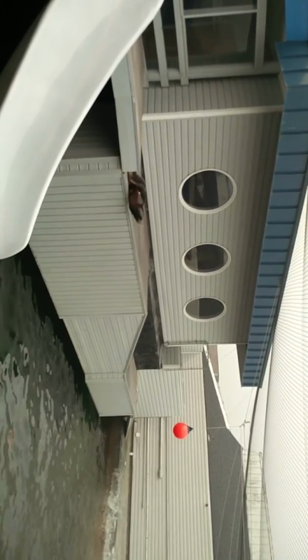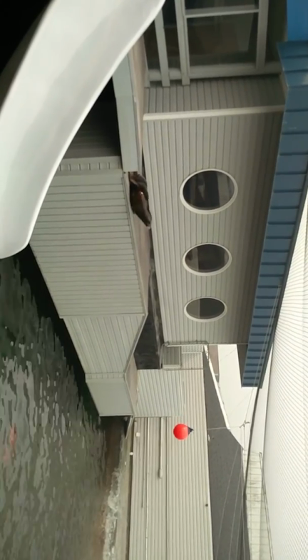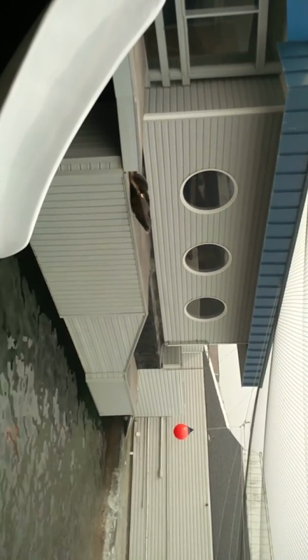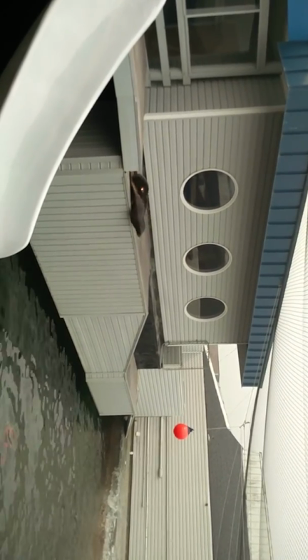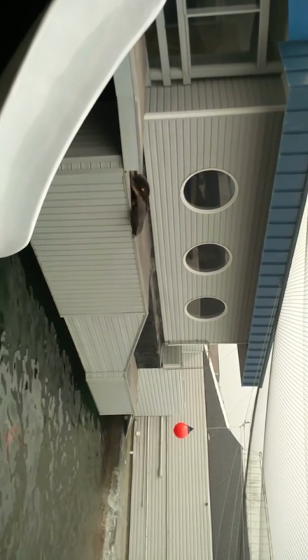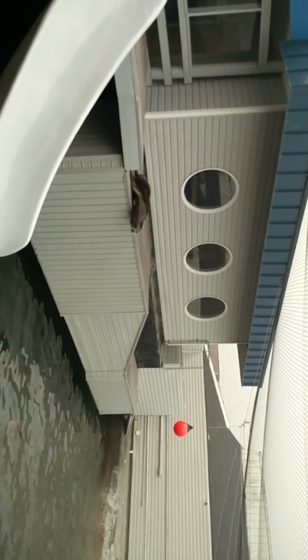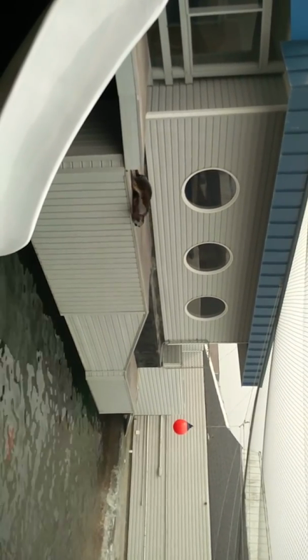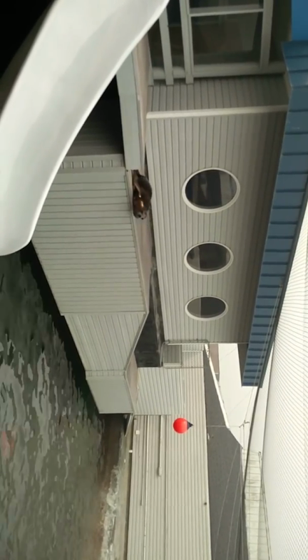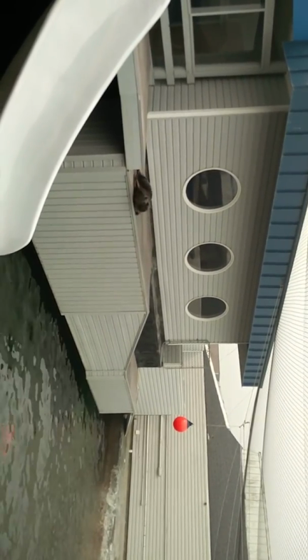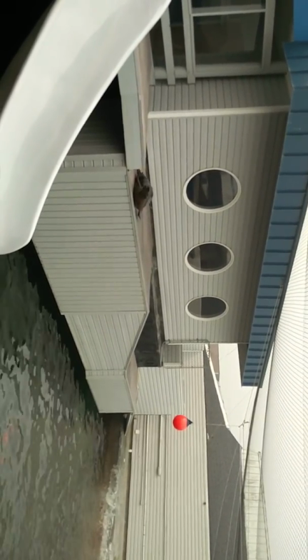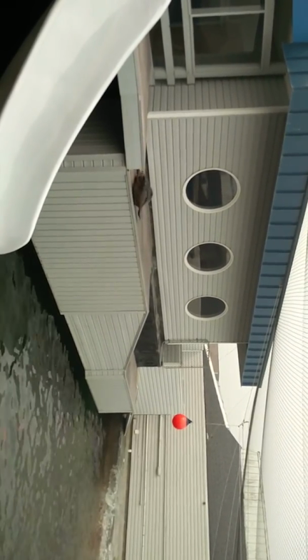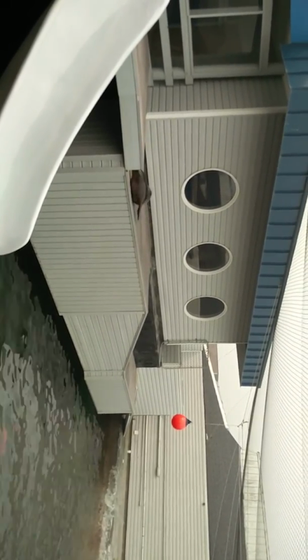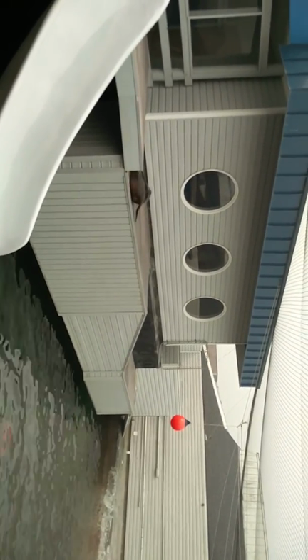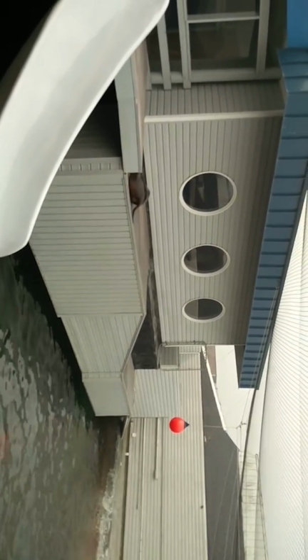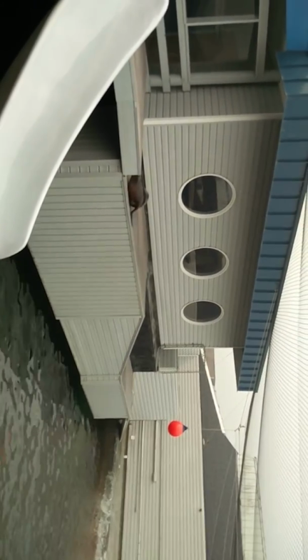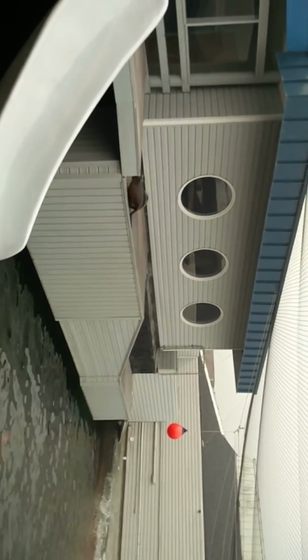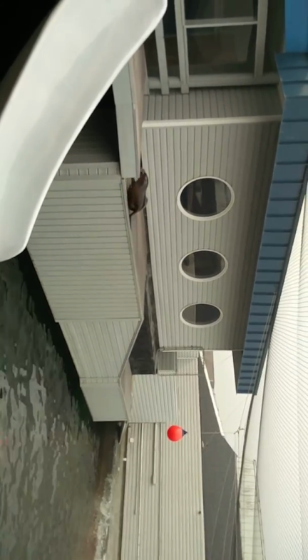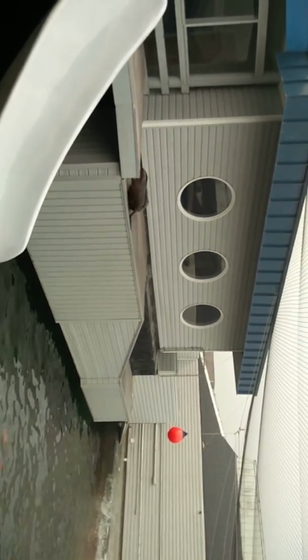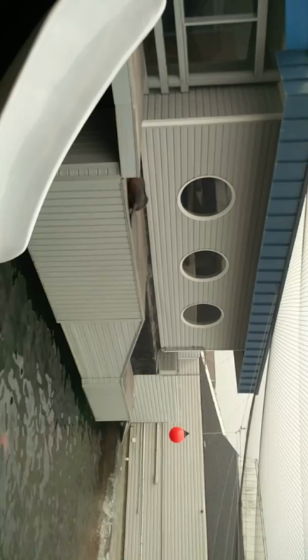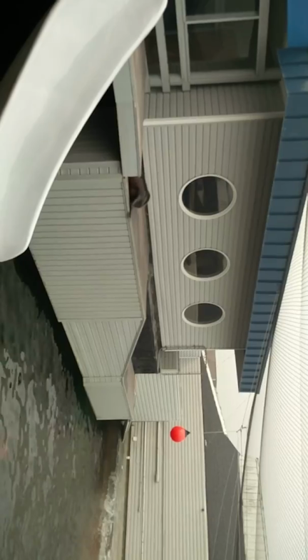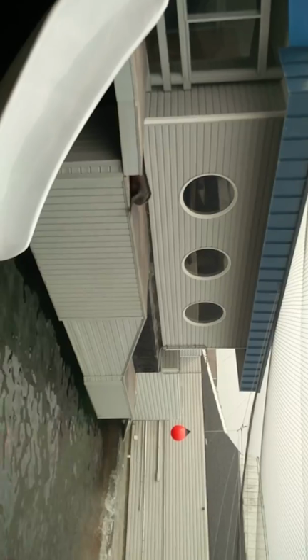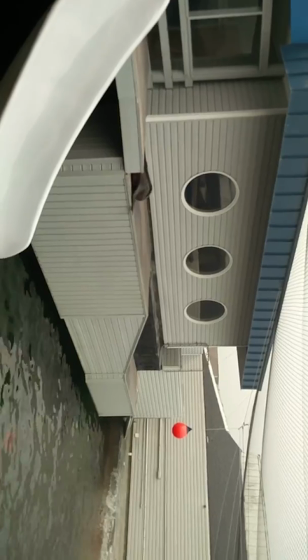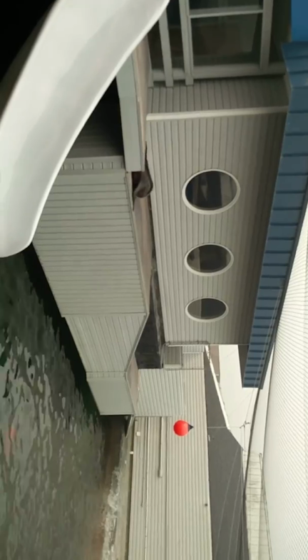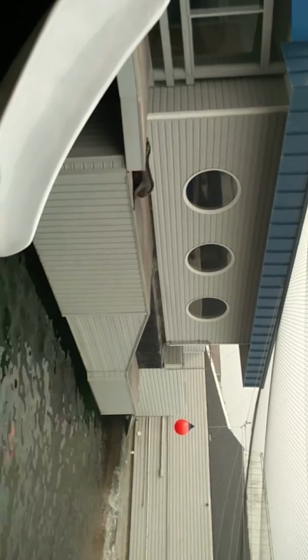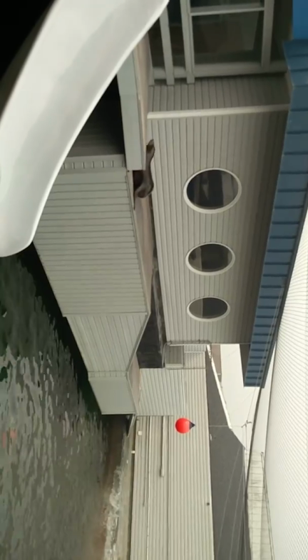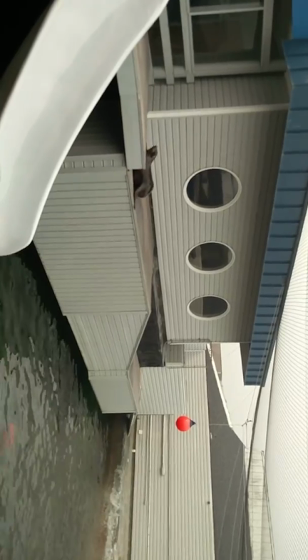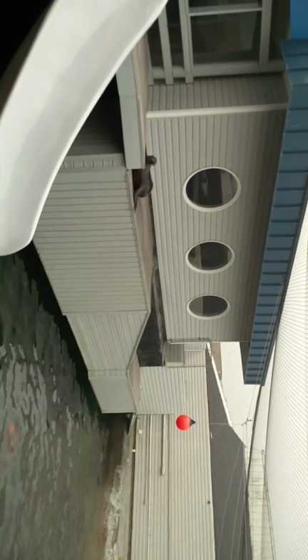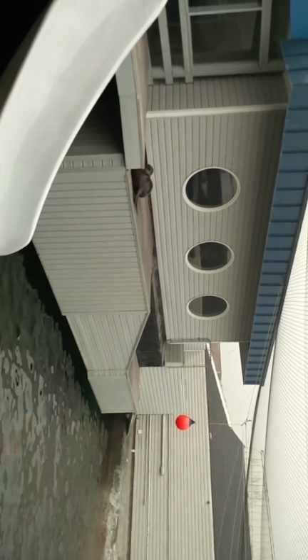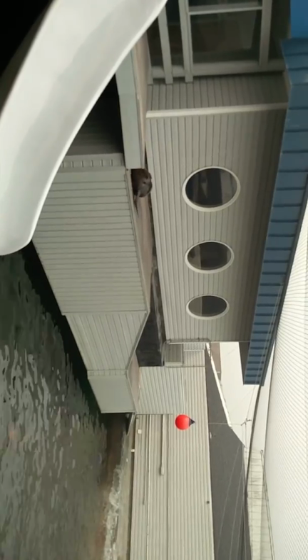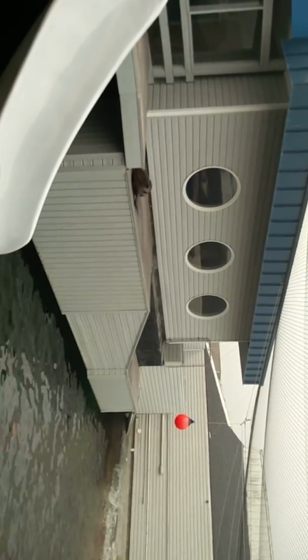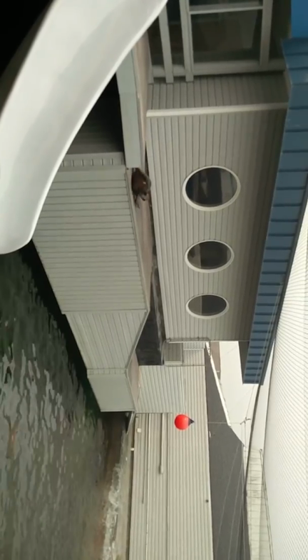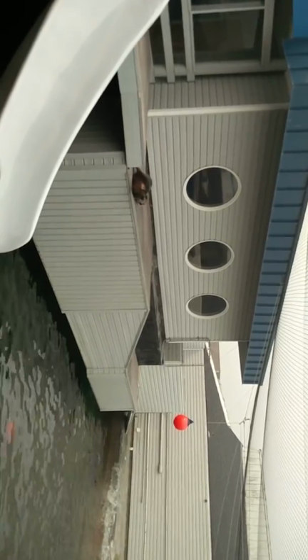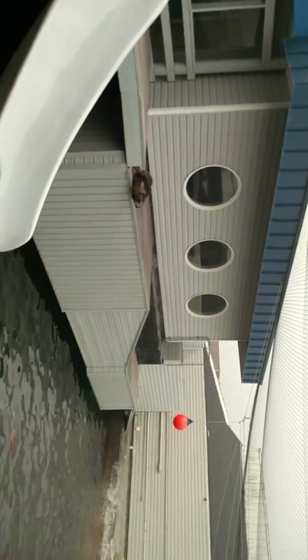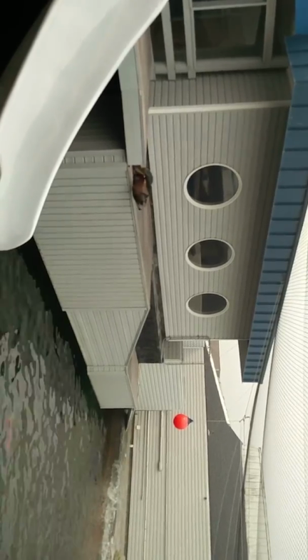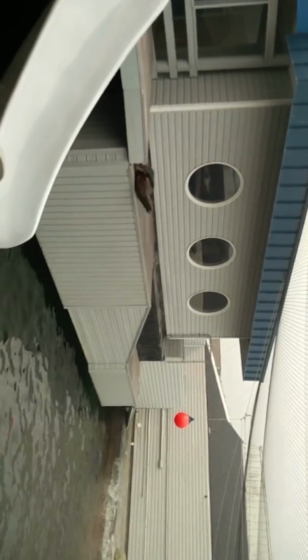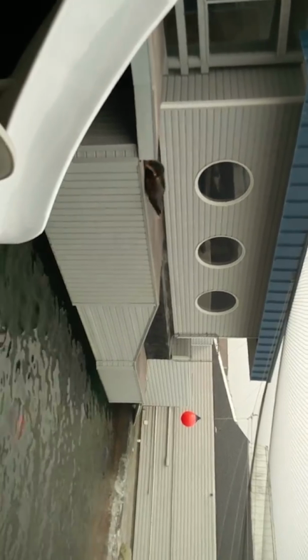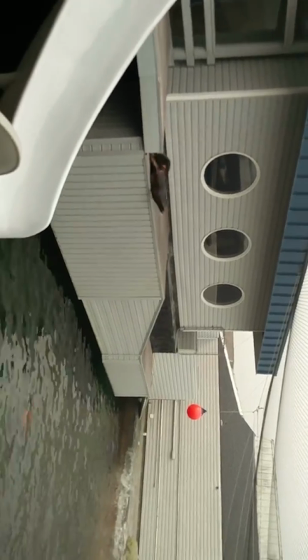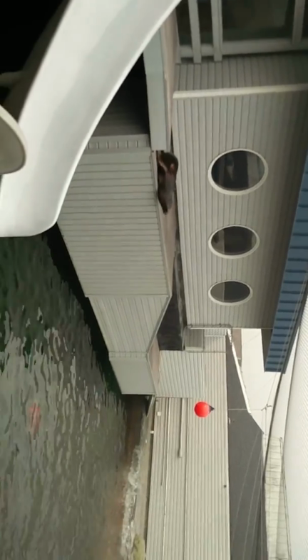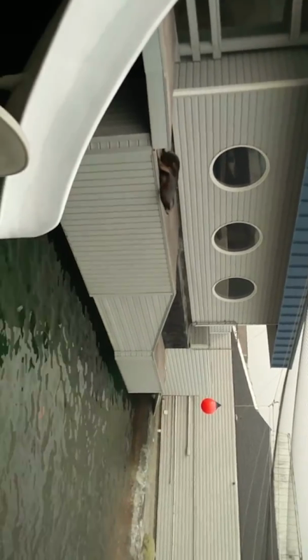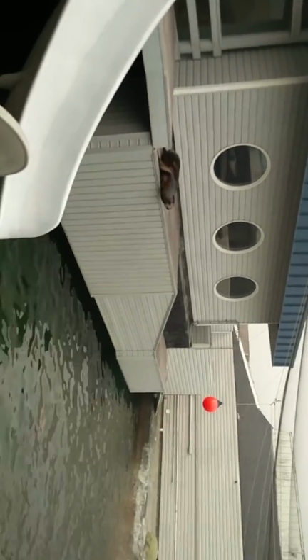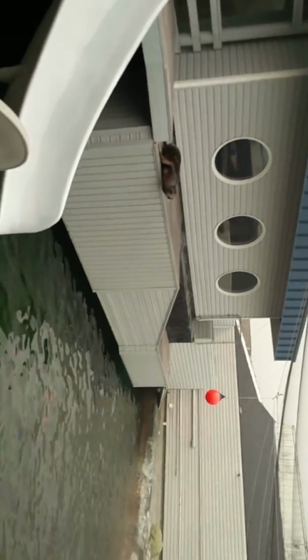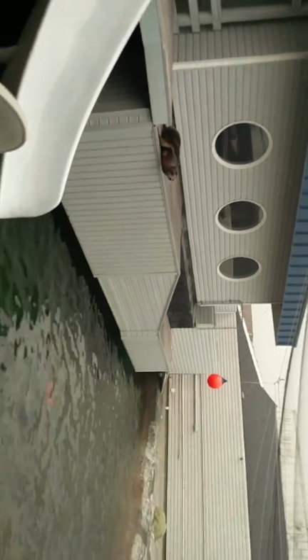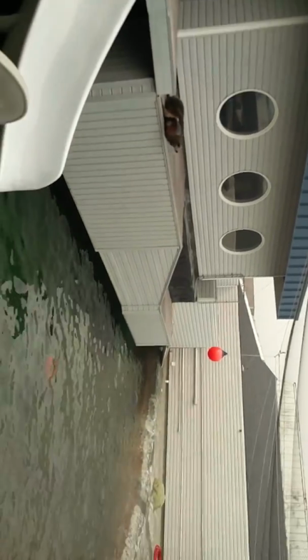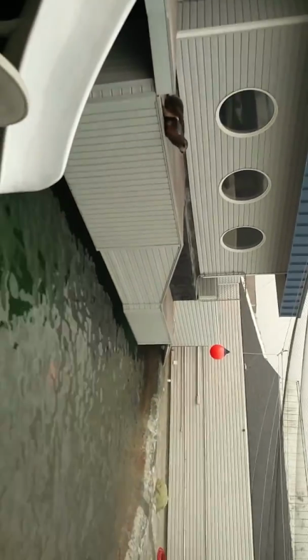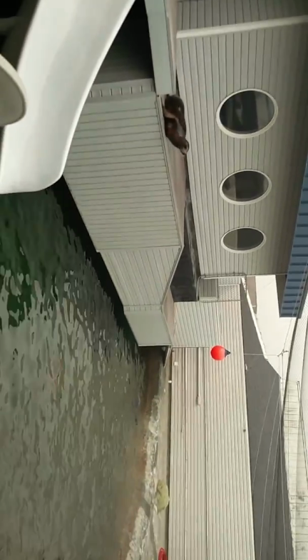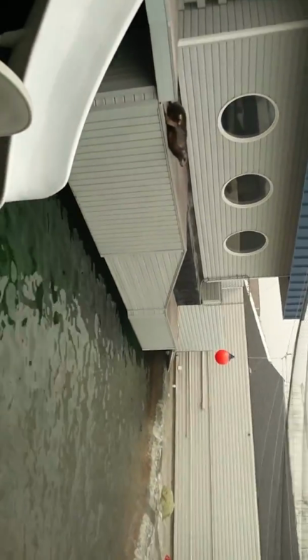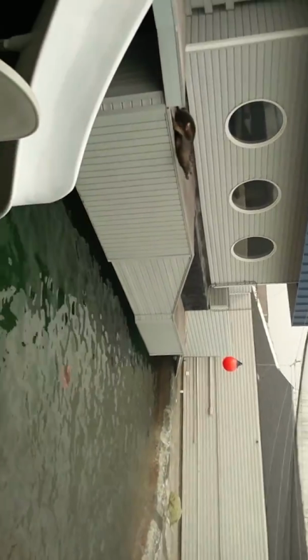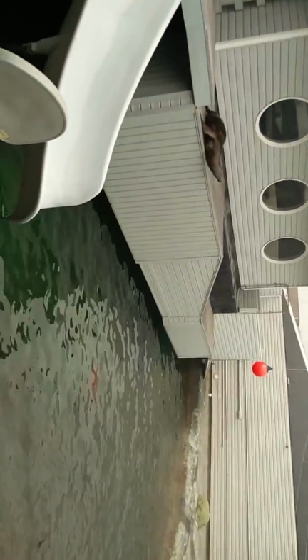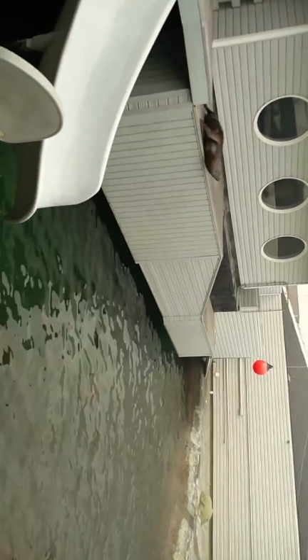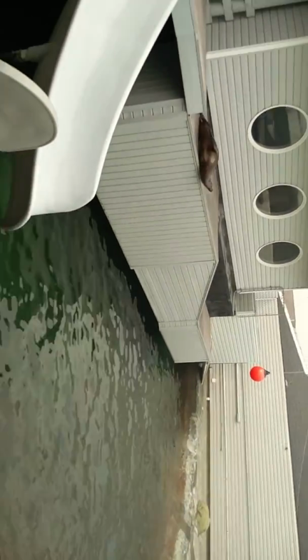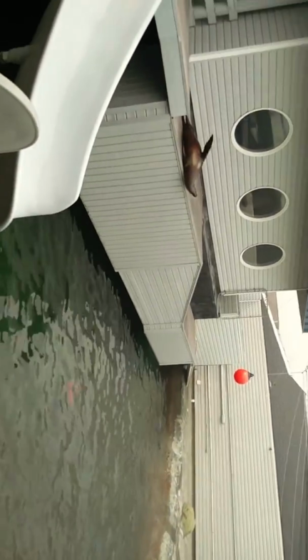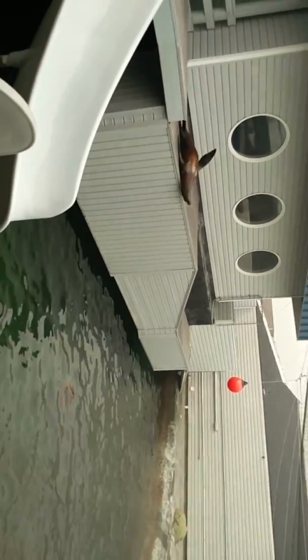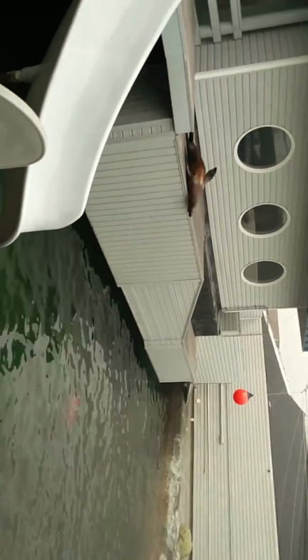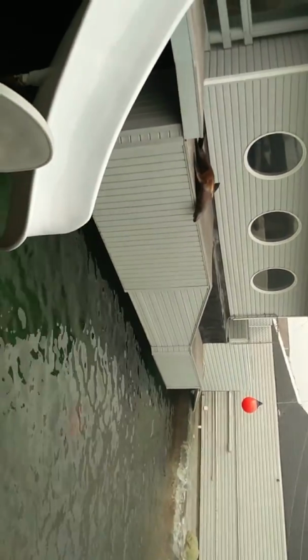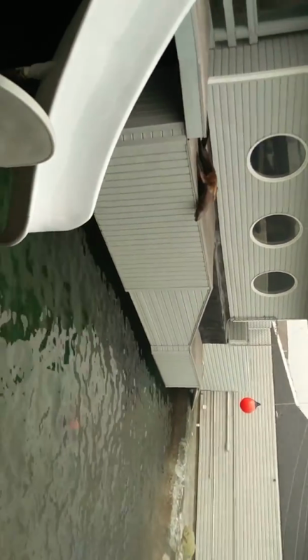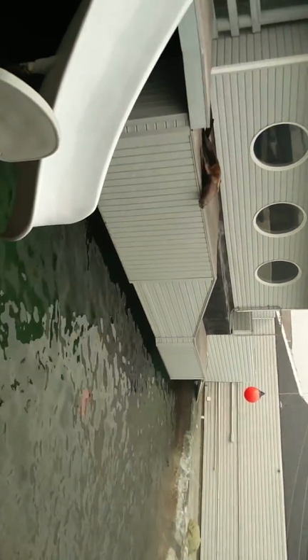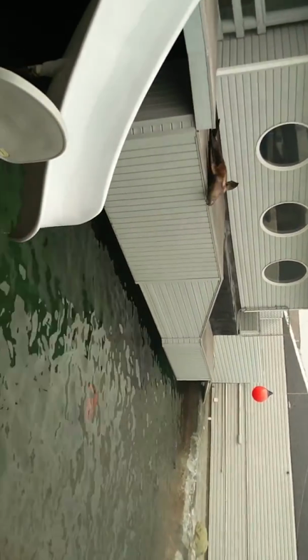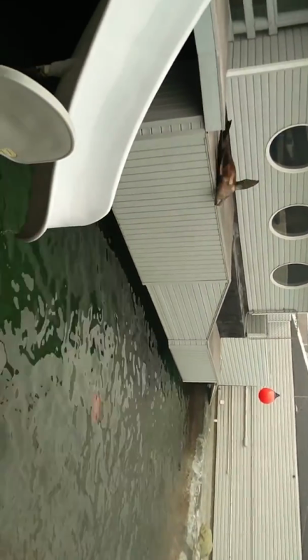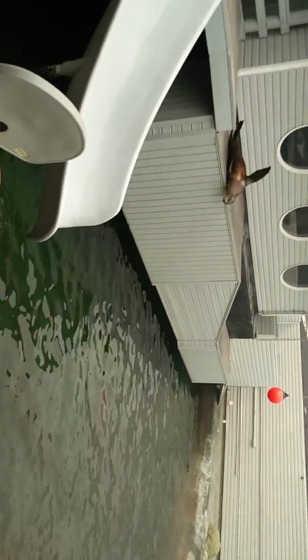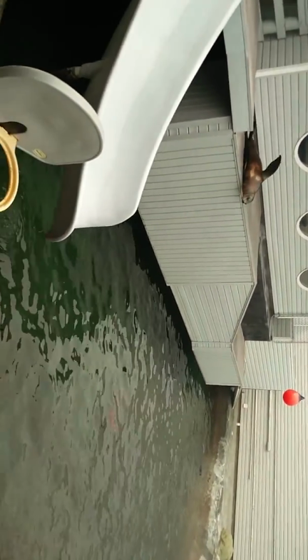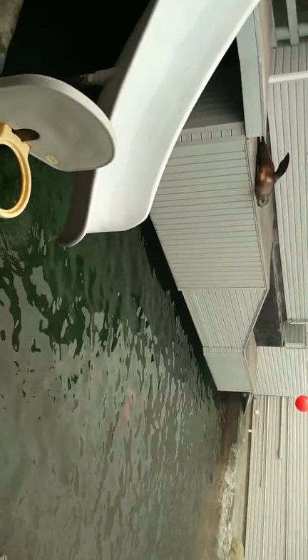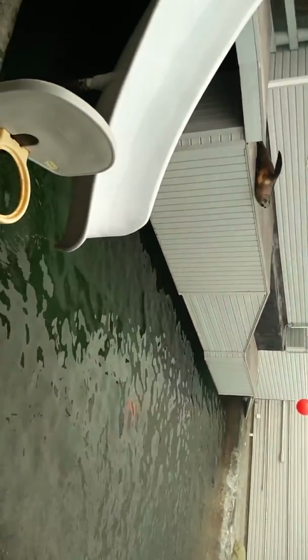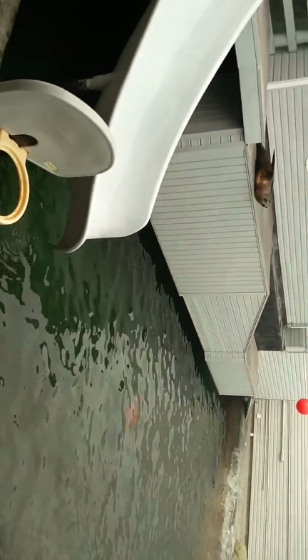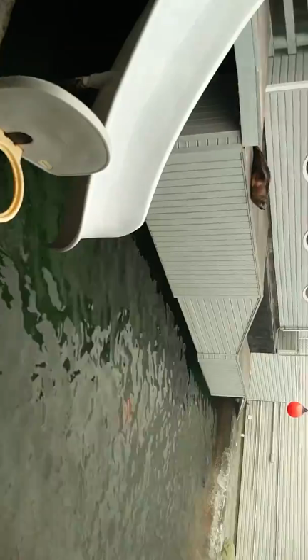They can be out of the water for up to five days in a row, because they're marine mammals — you don't have to be in the water all the time. She has plenty of time to sunbathe and laugh at them.